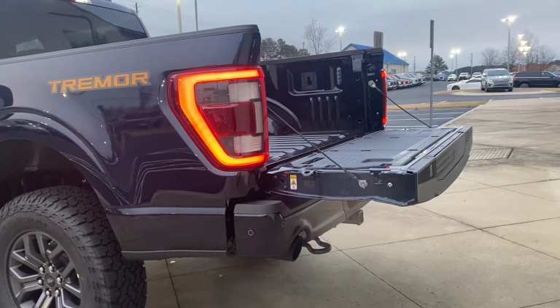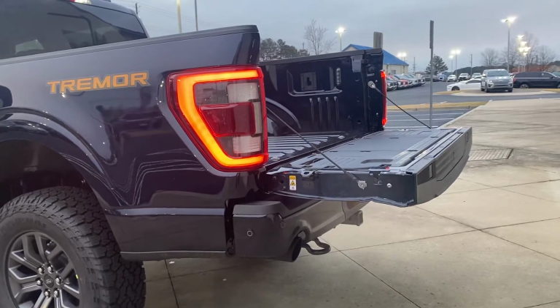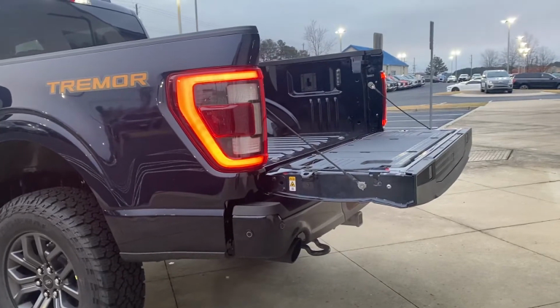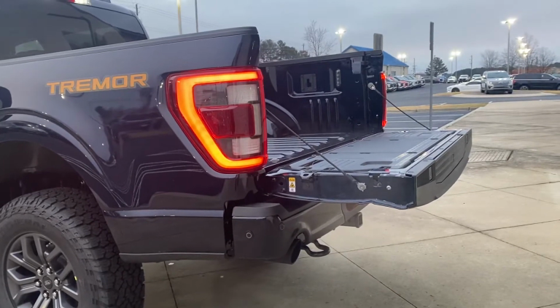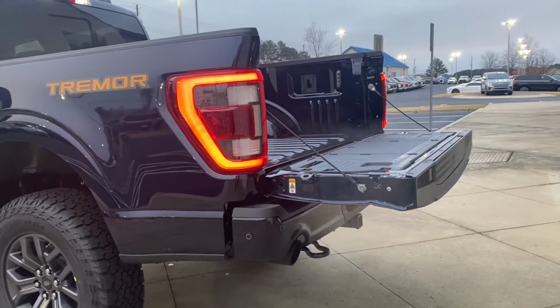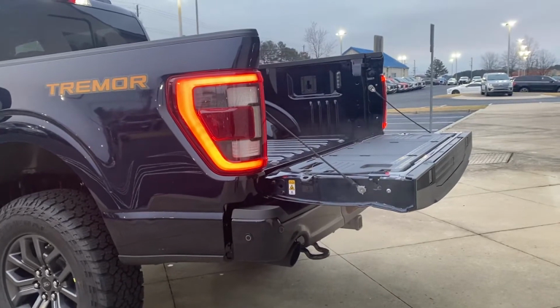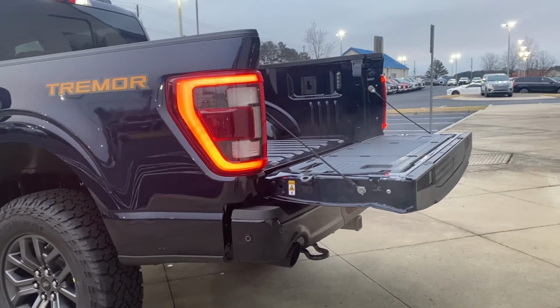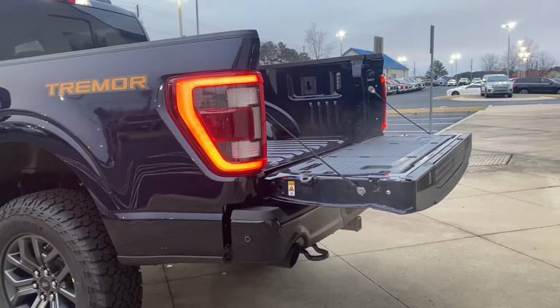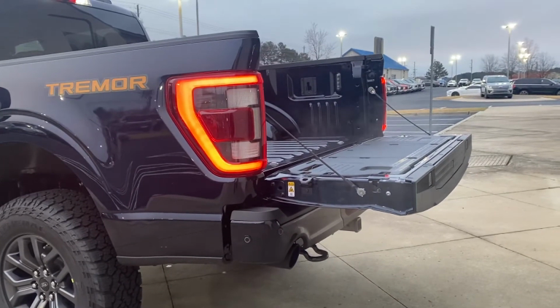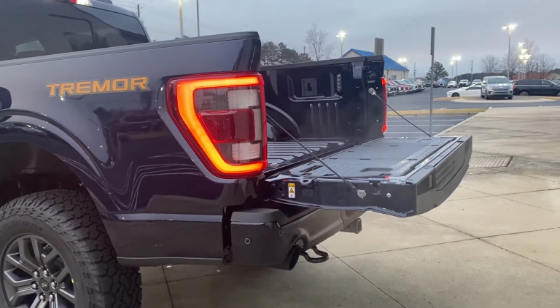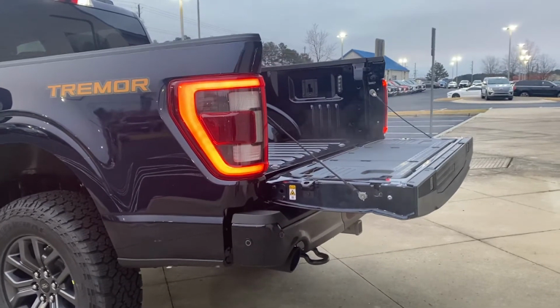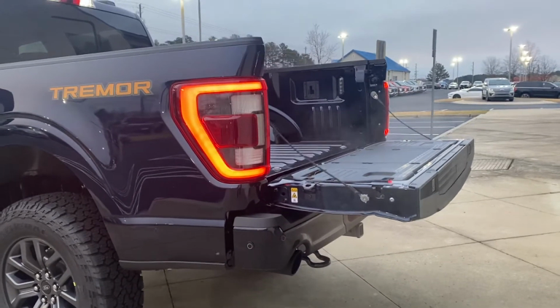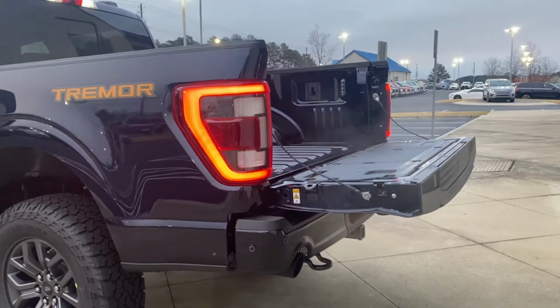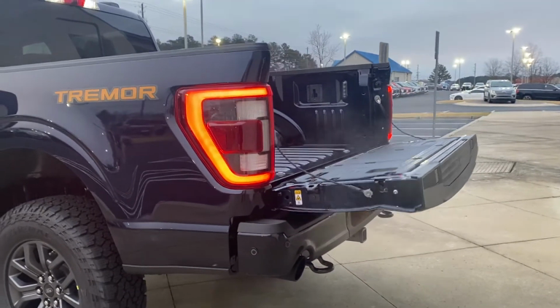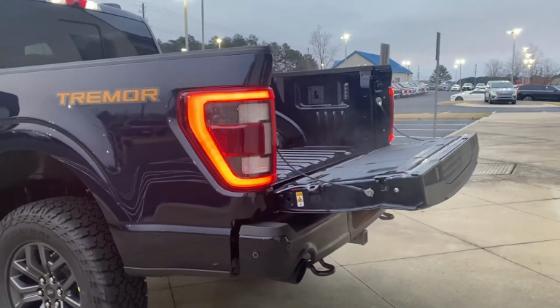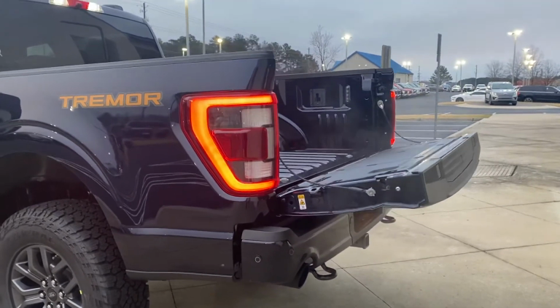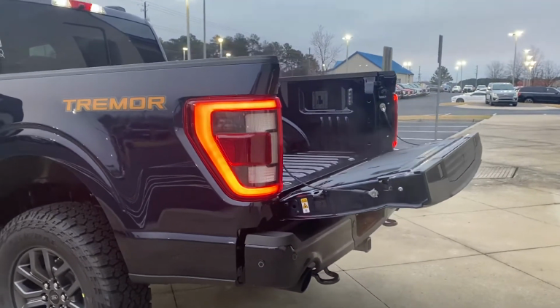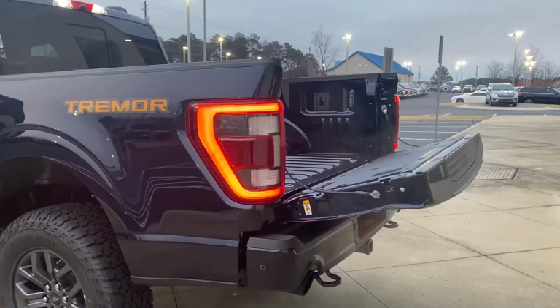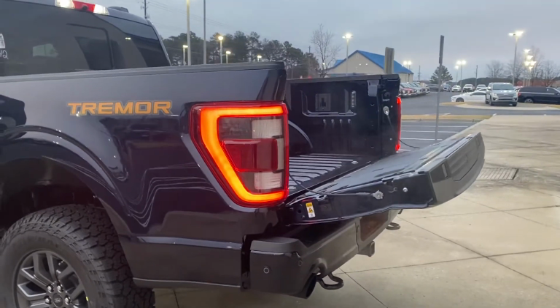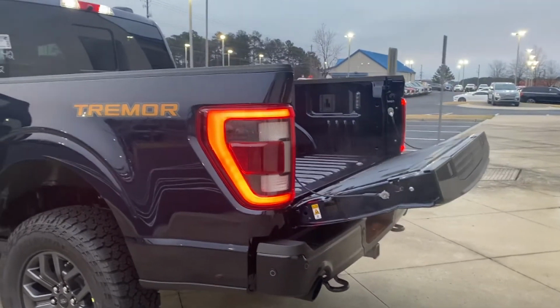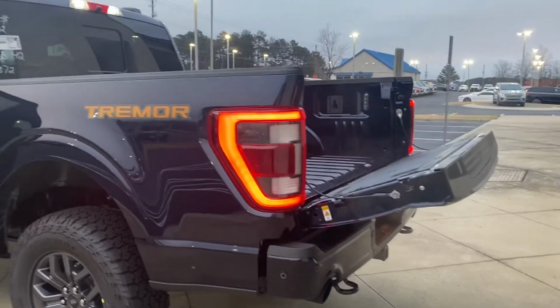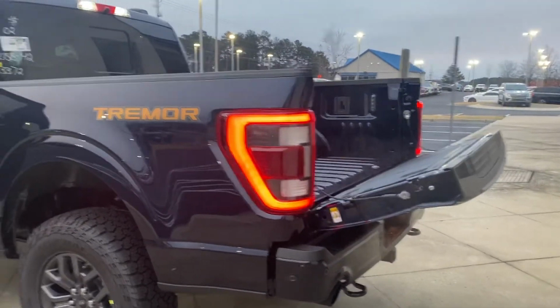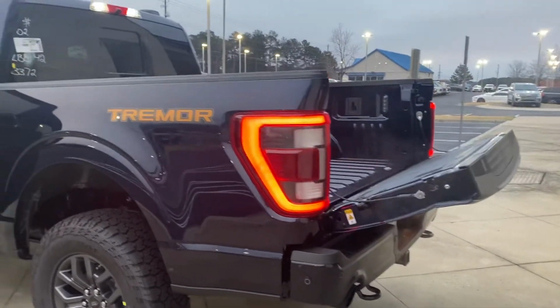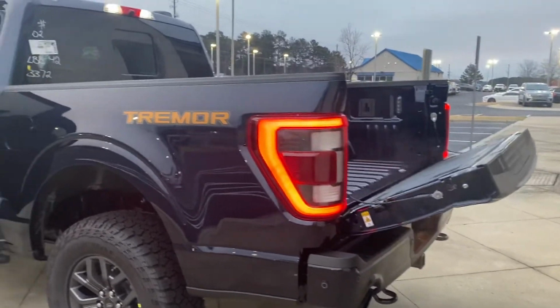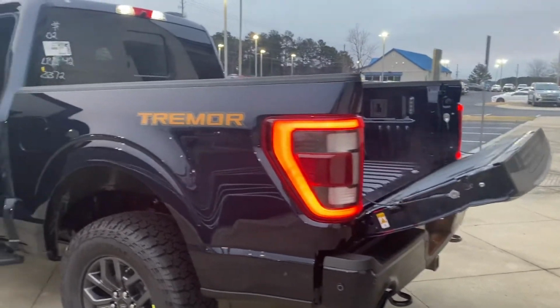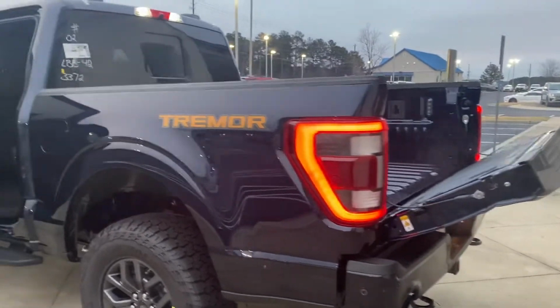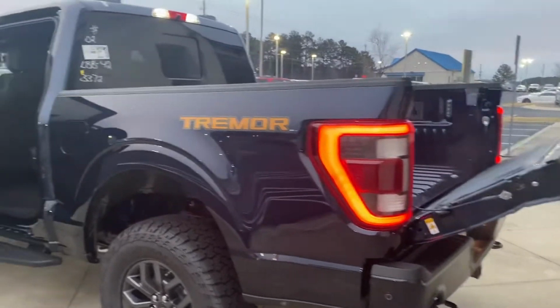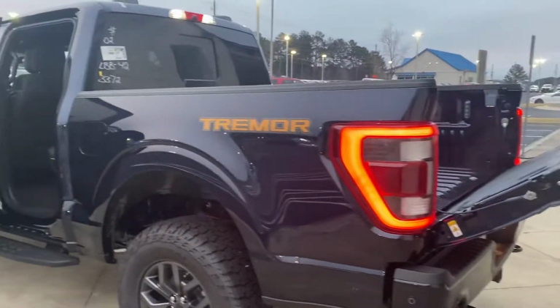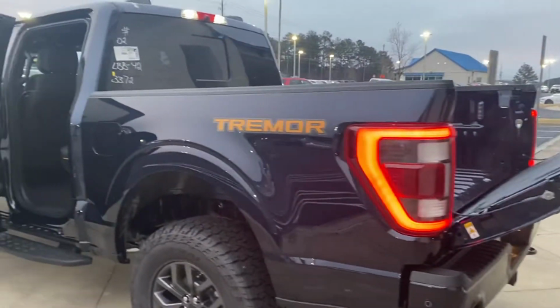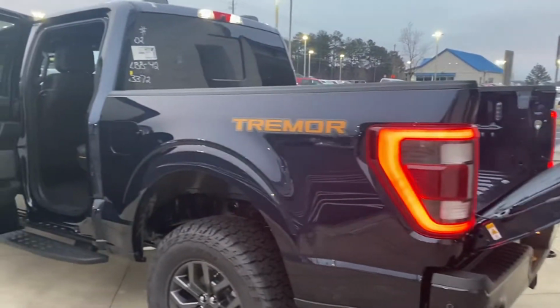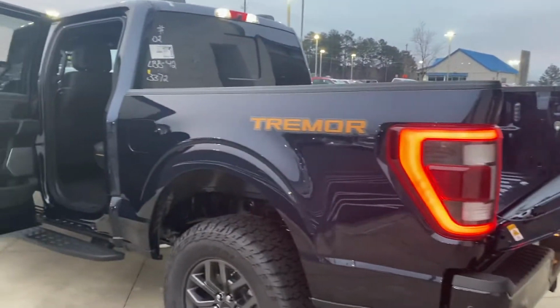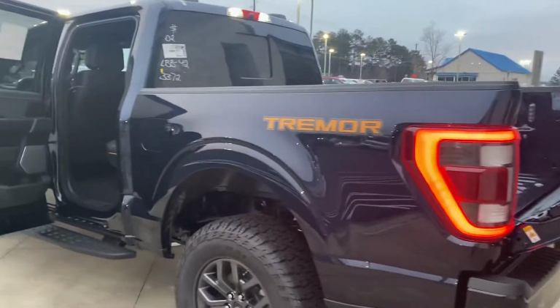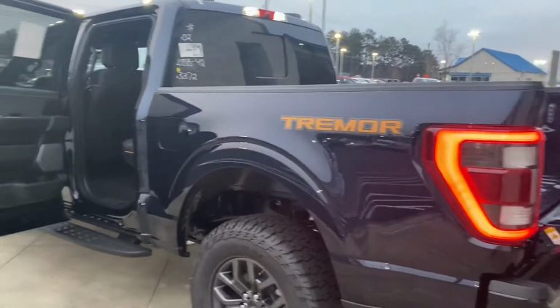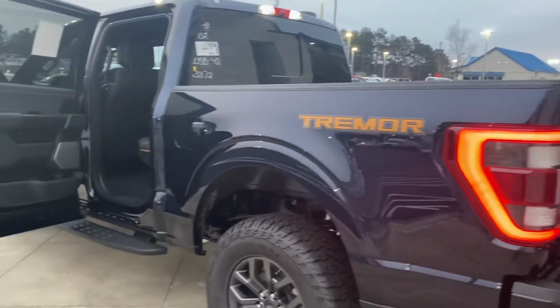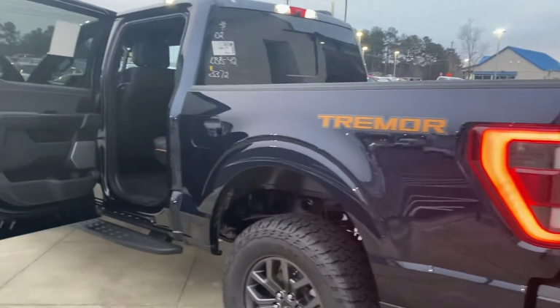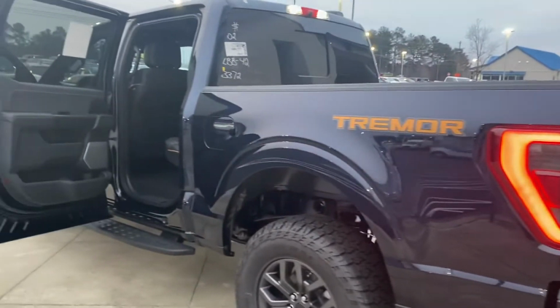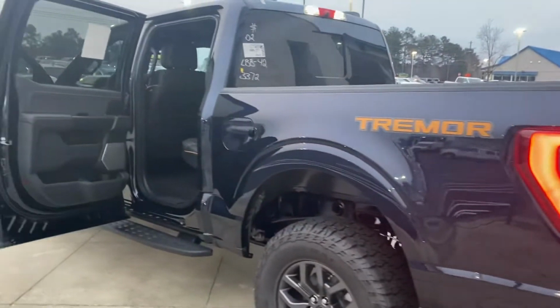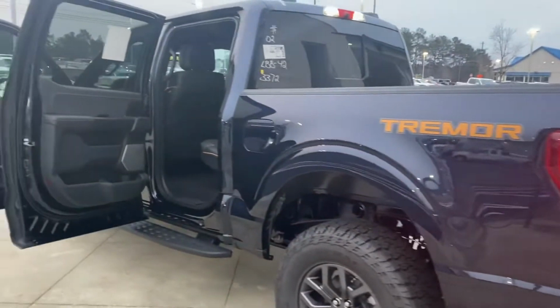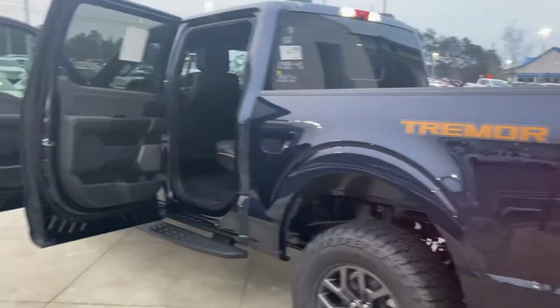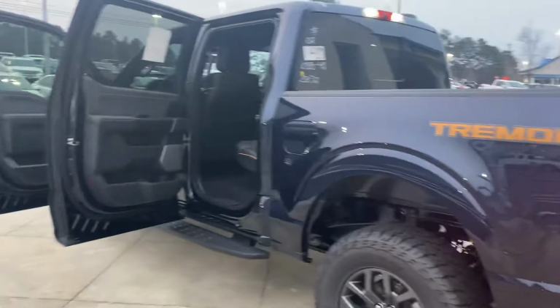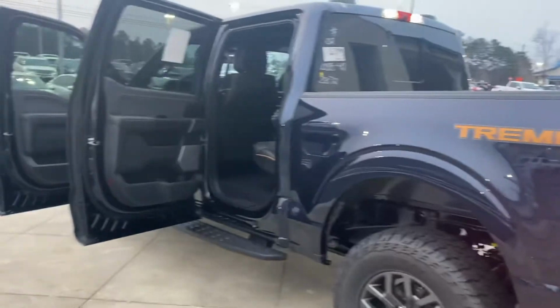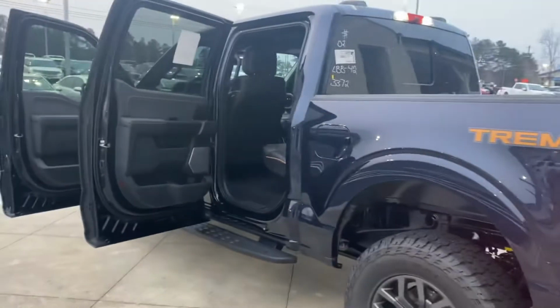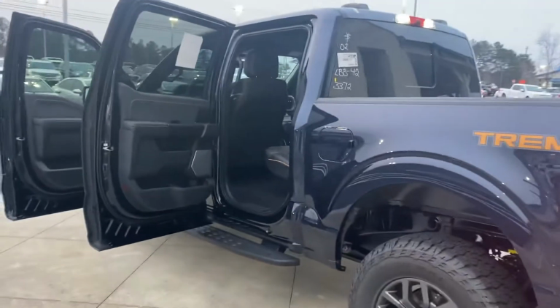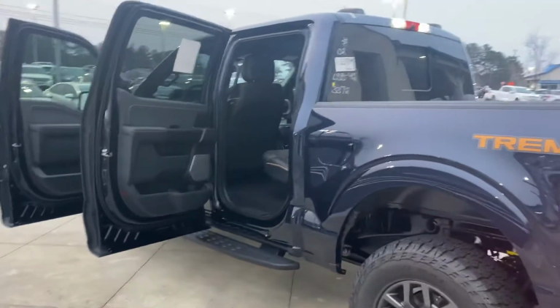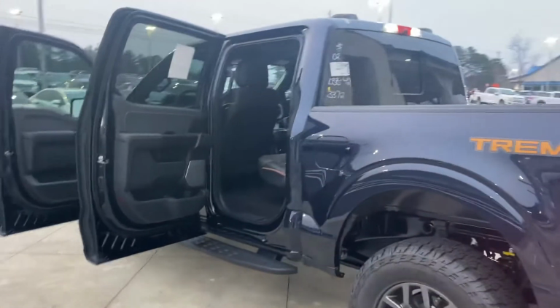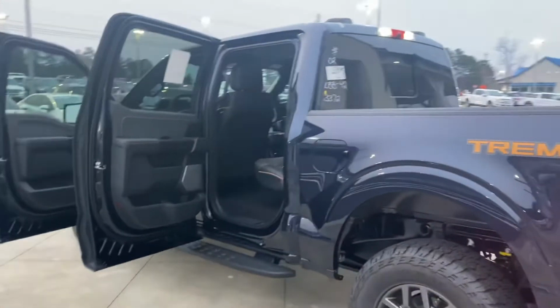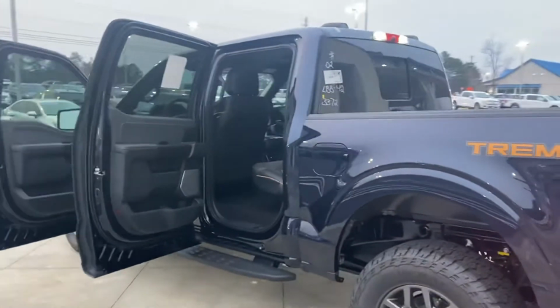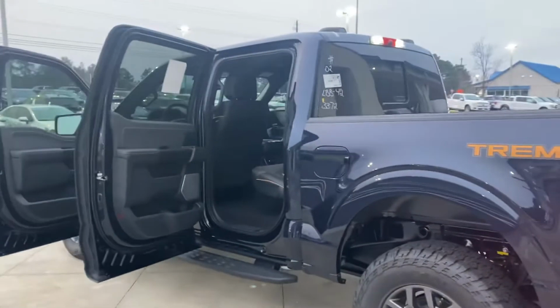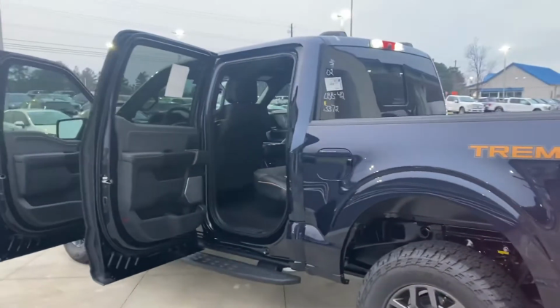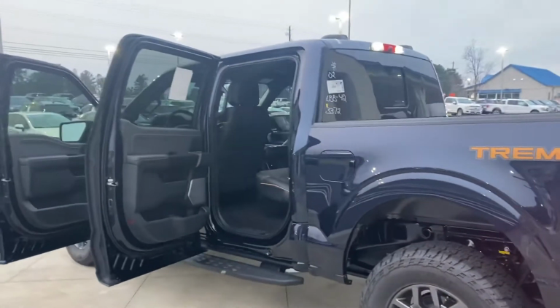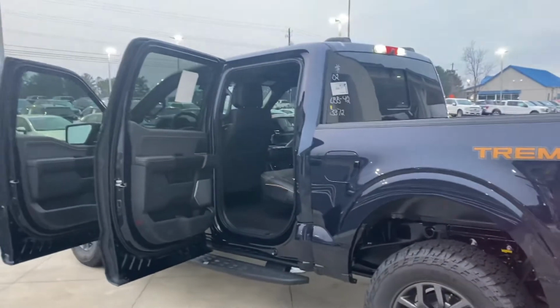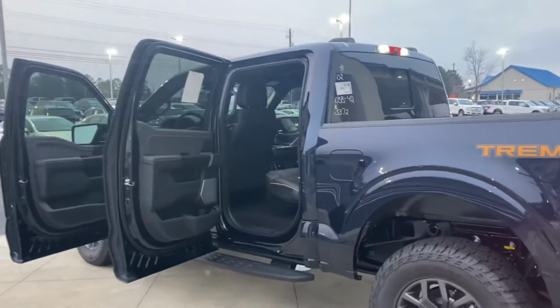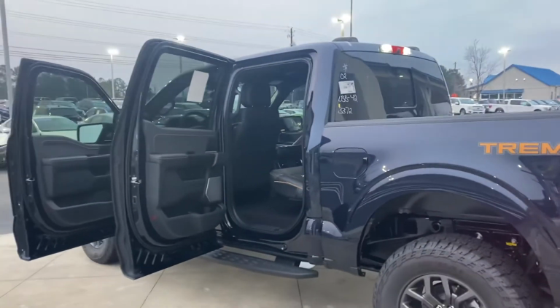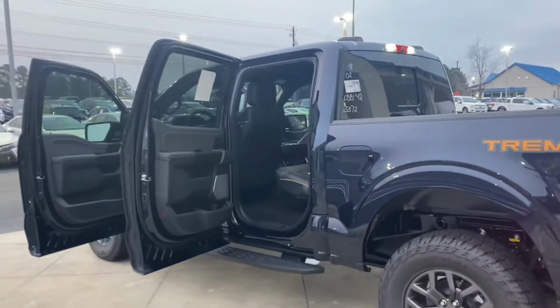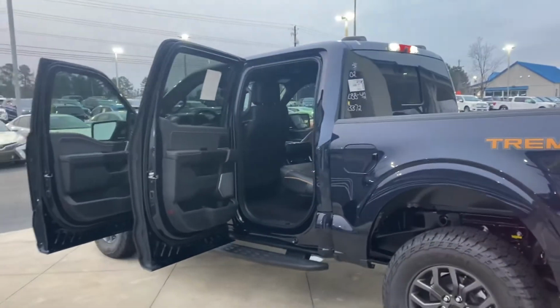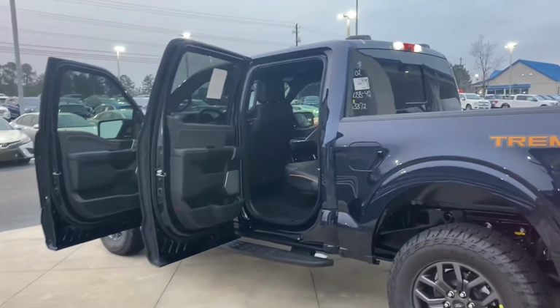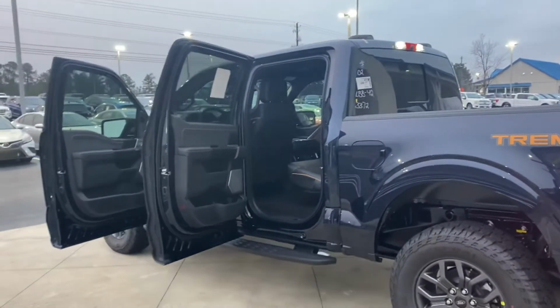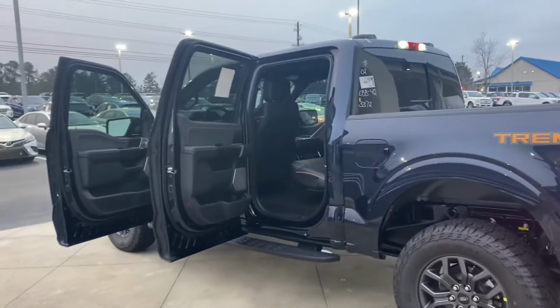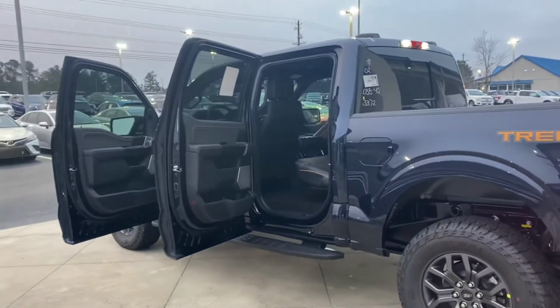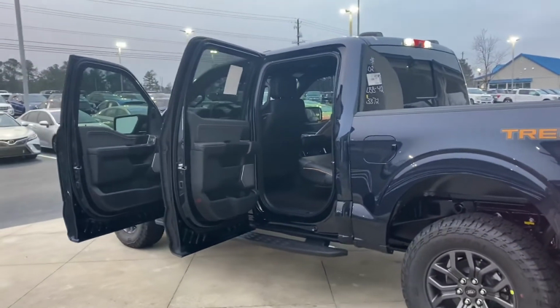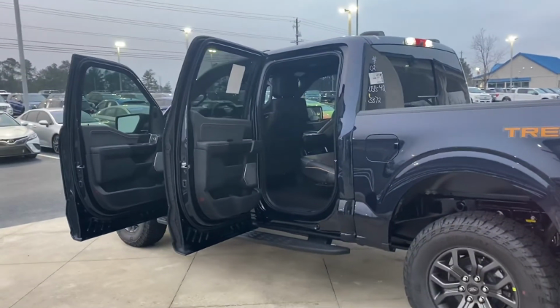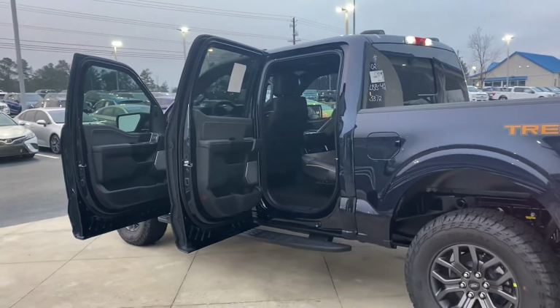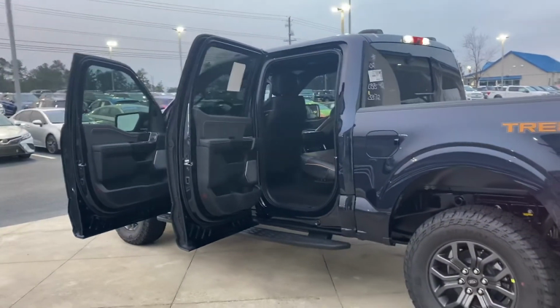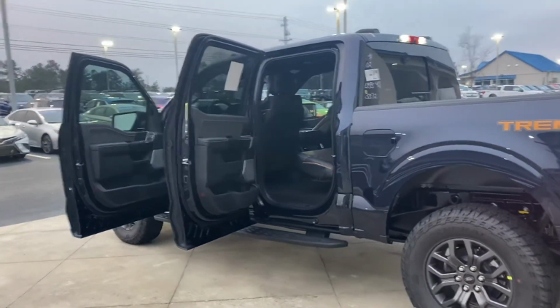Come on by and take it for a test drive. Give me a call at 770-554-9994. We hope to see you soon.